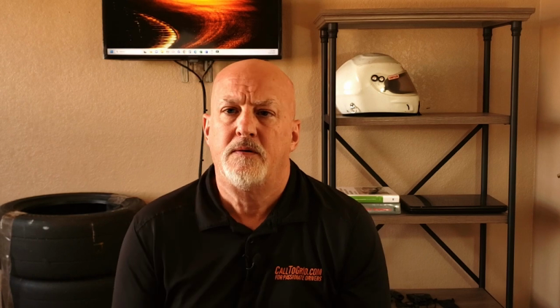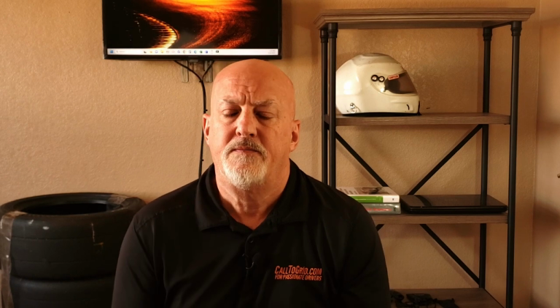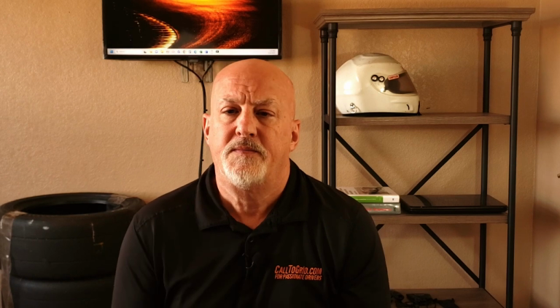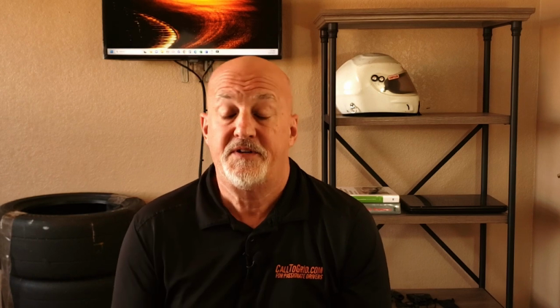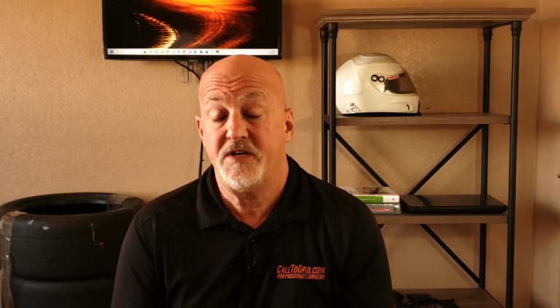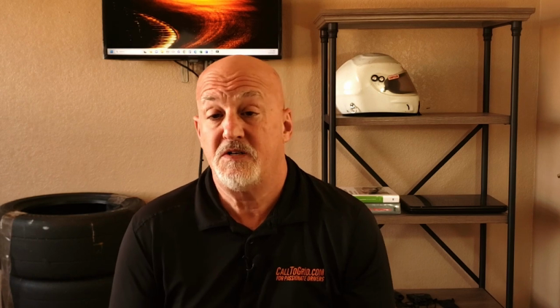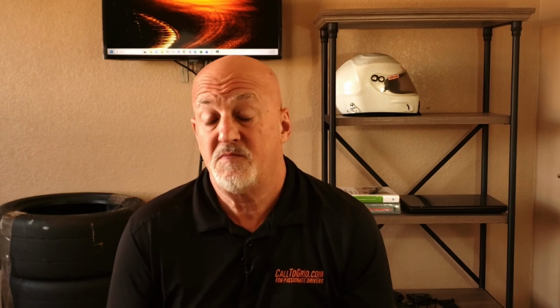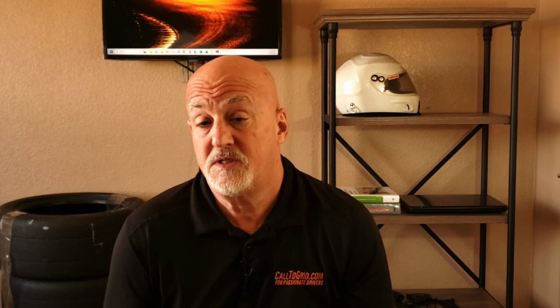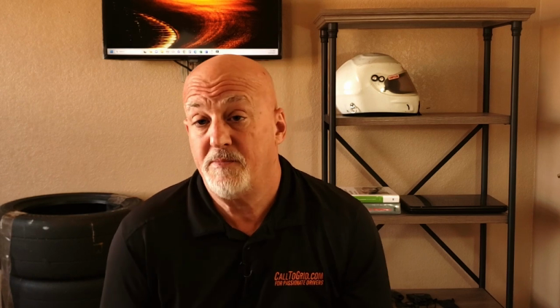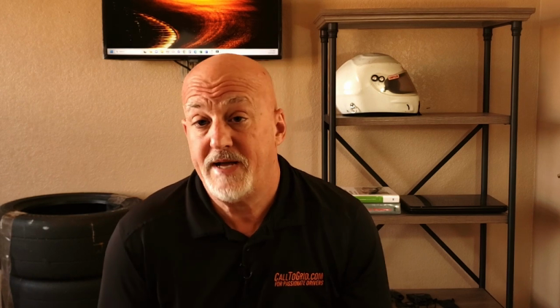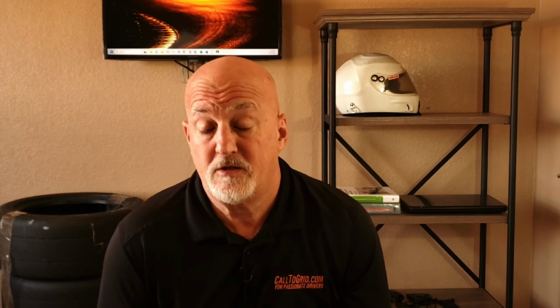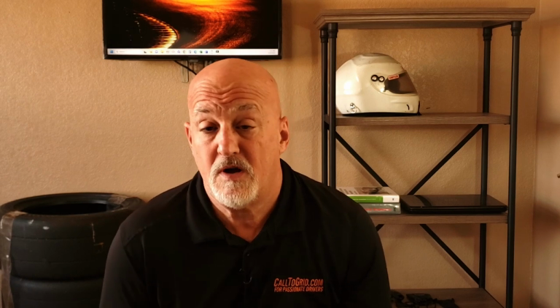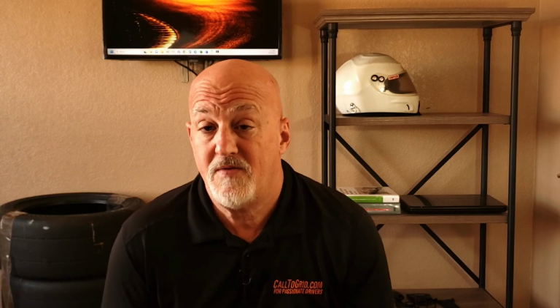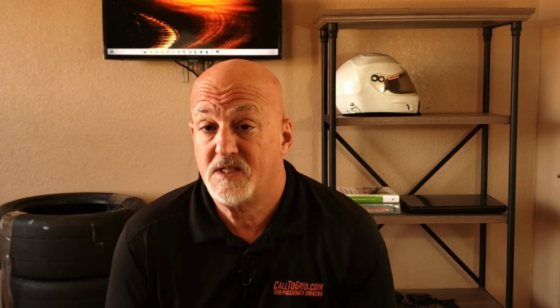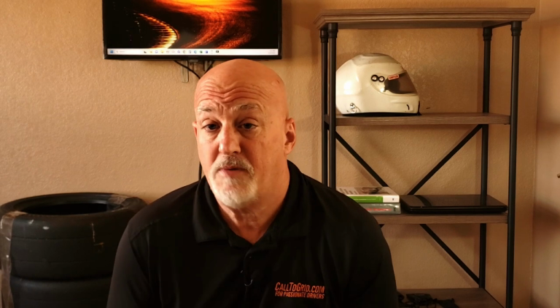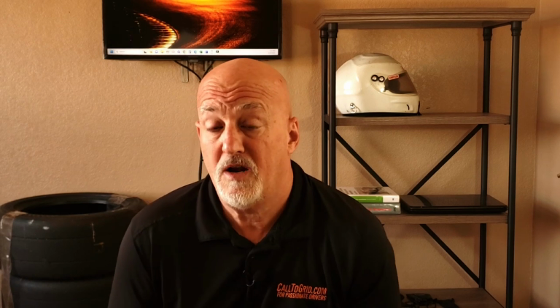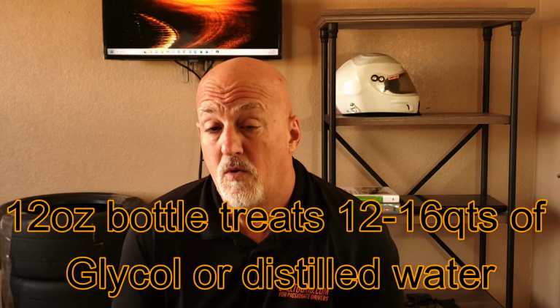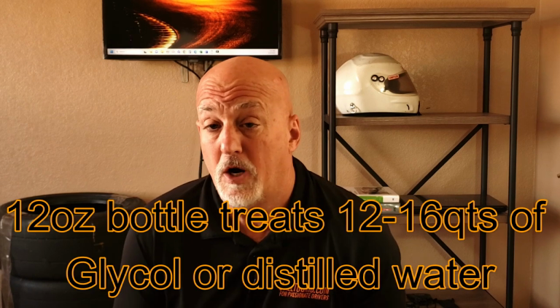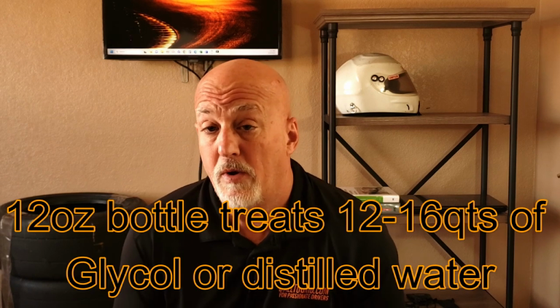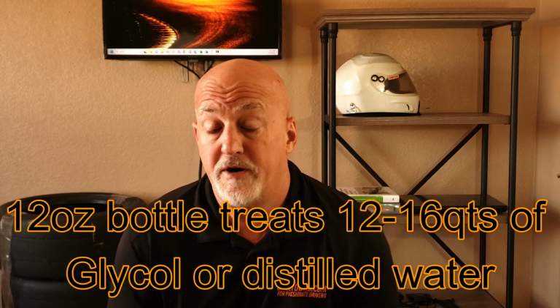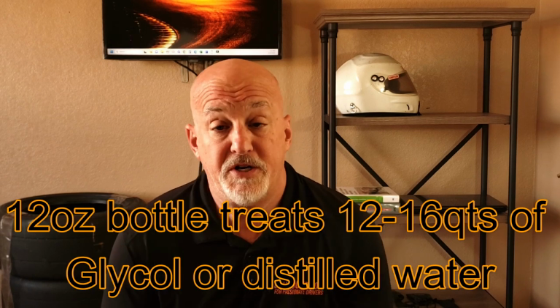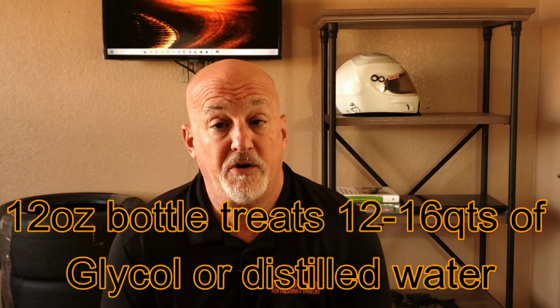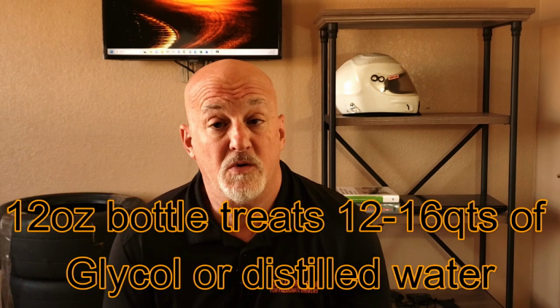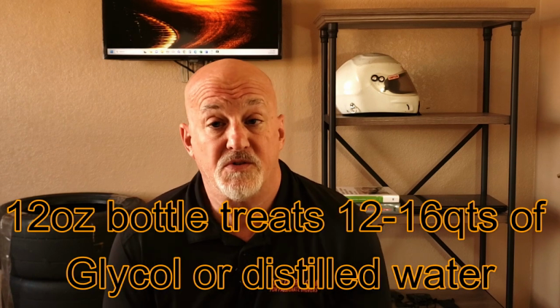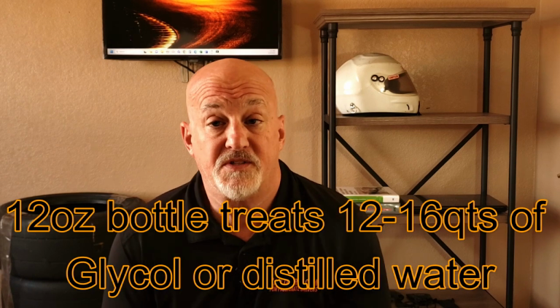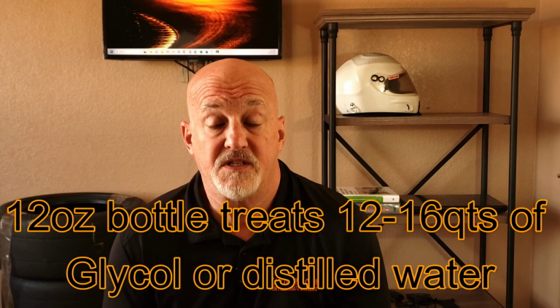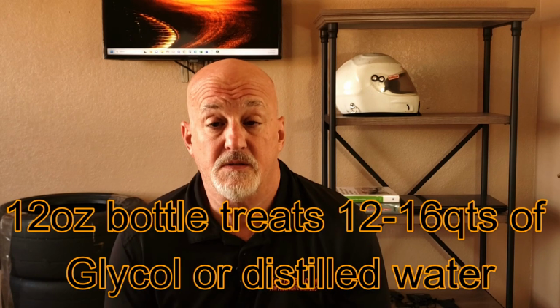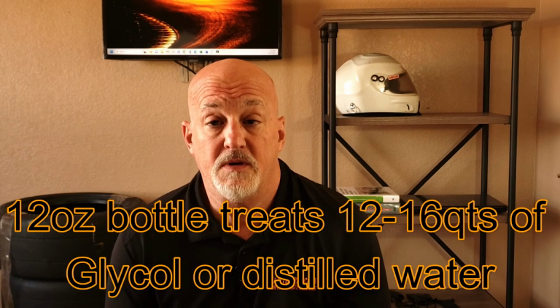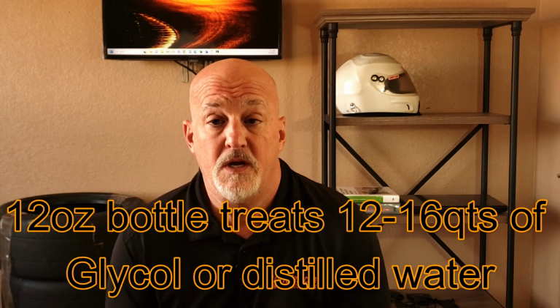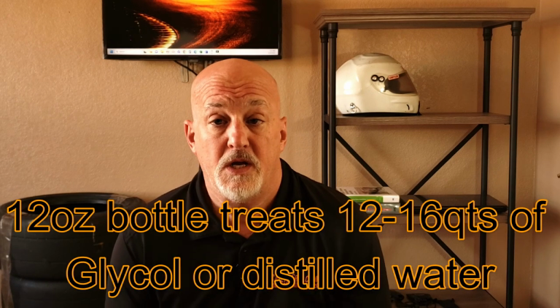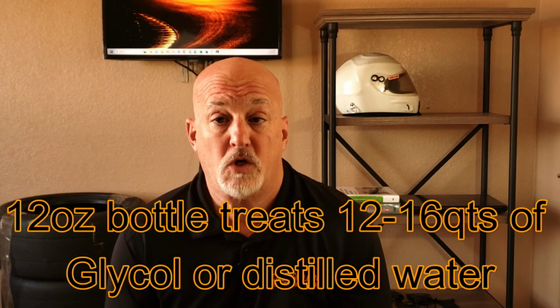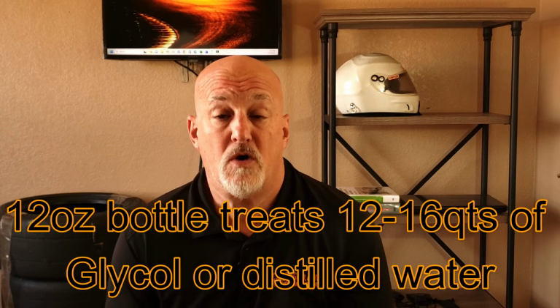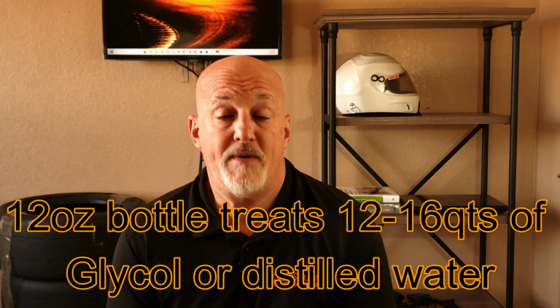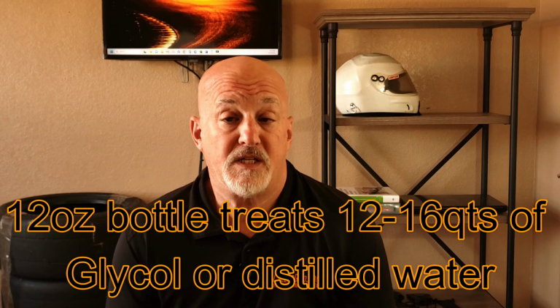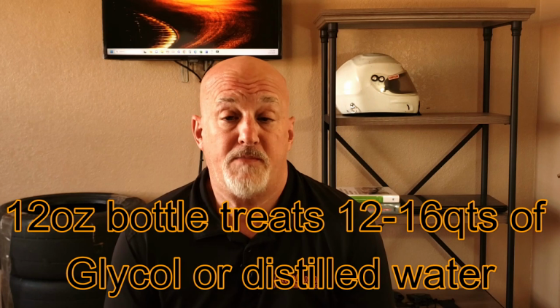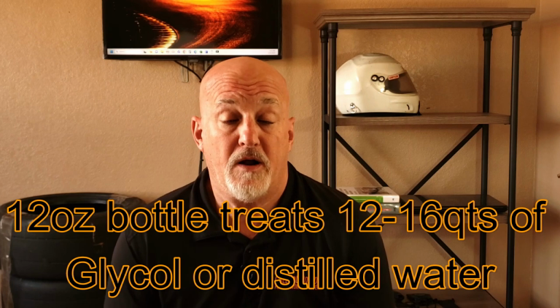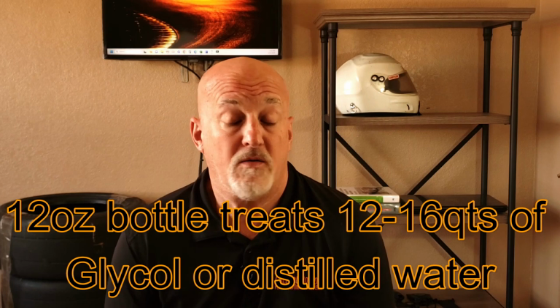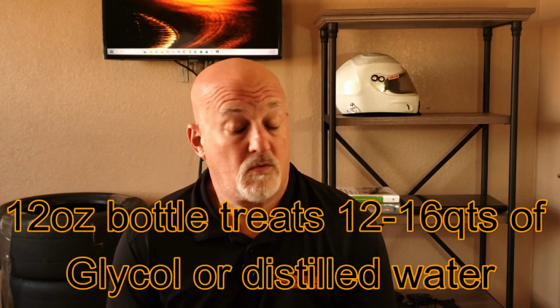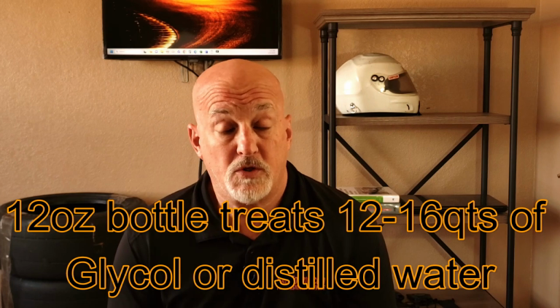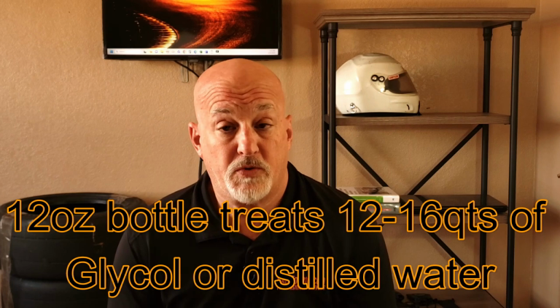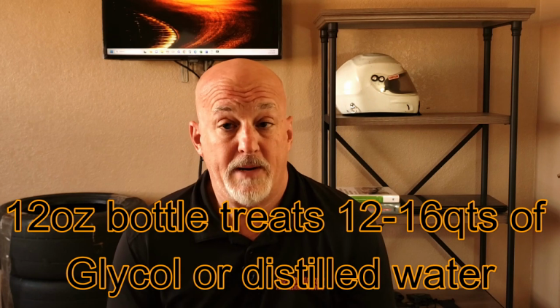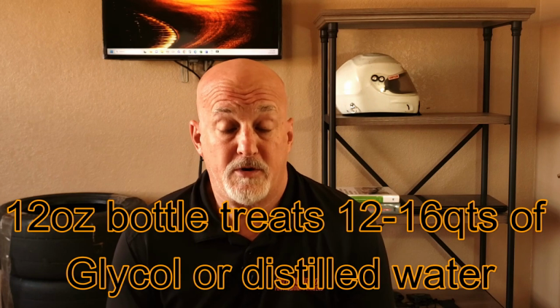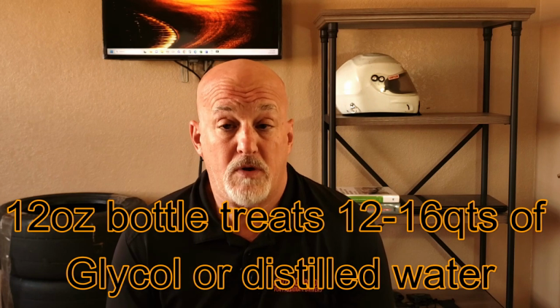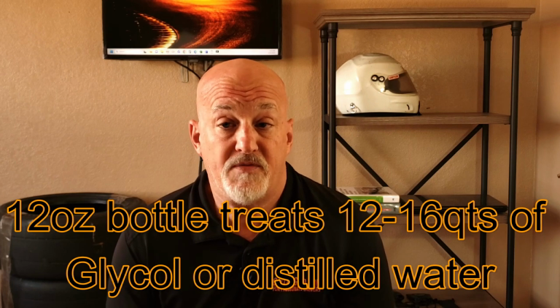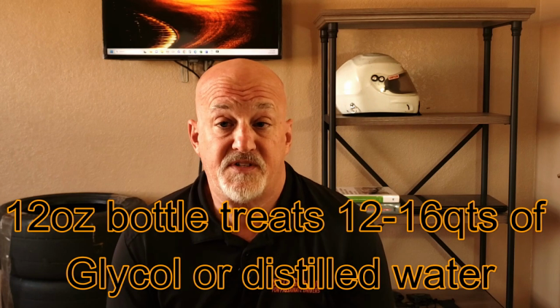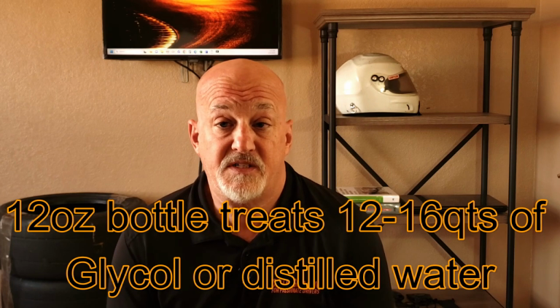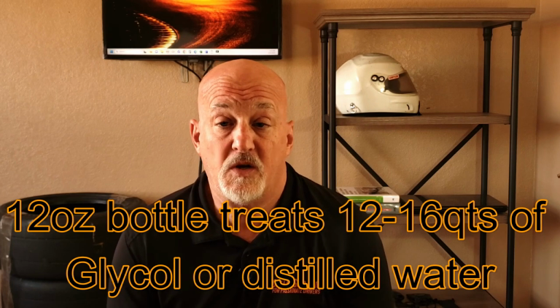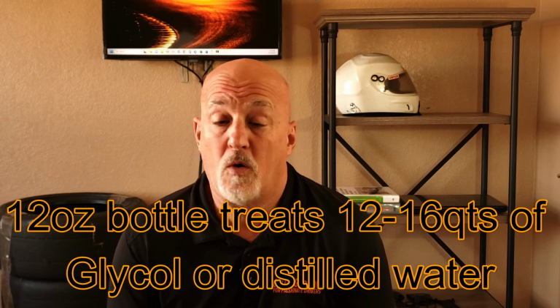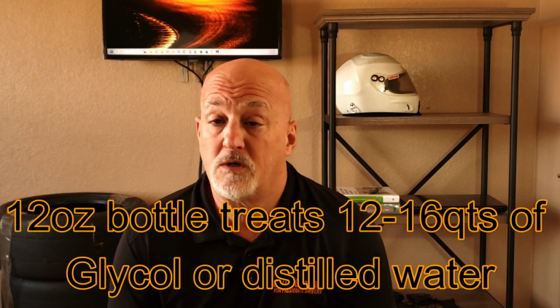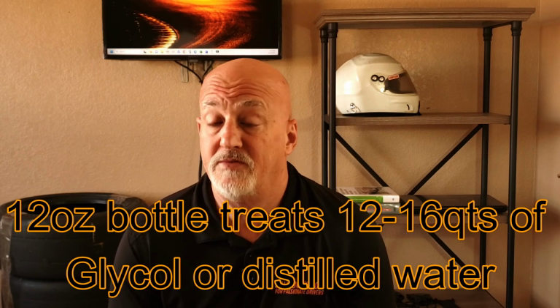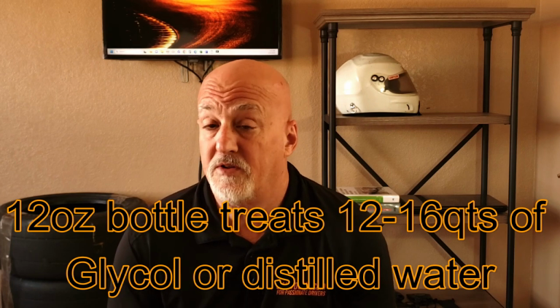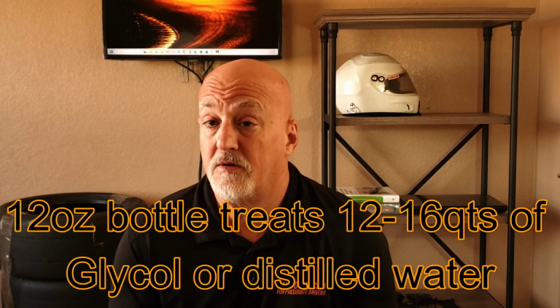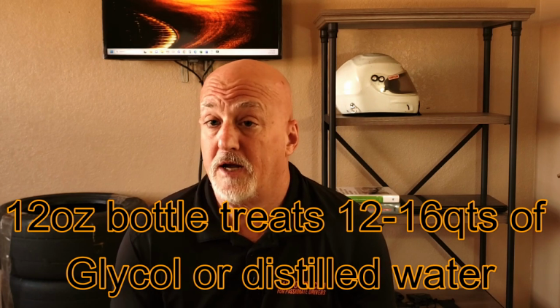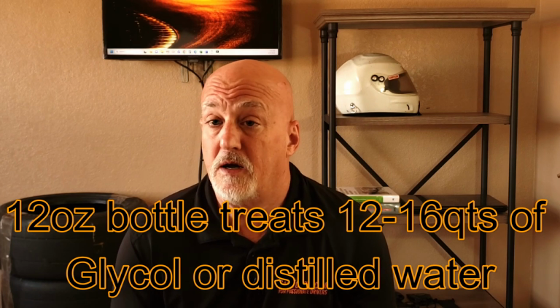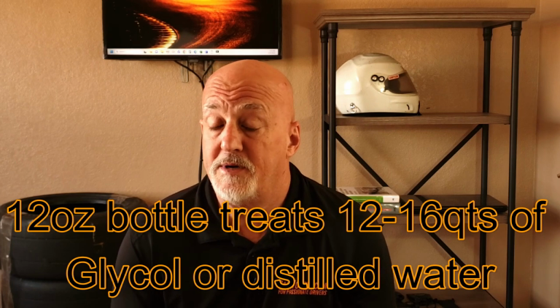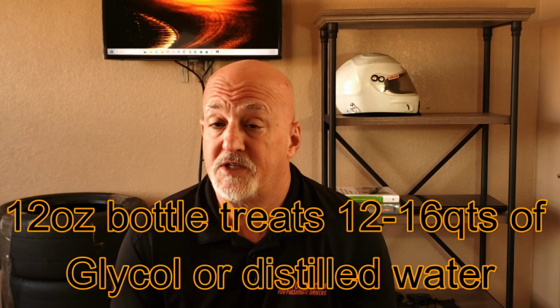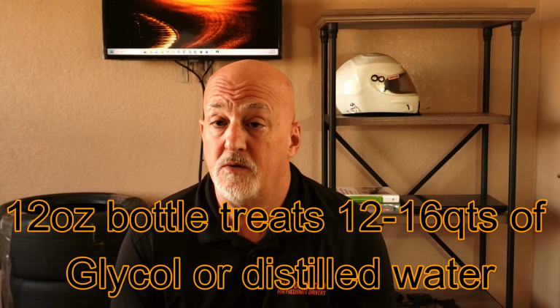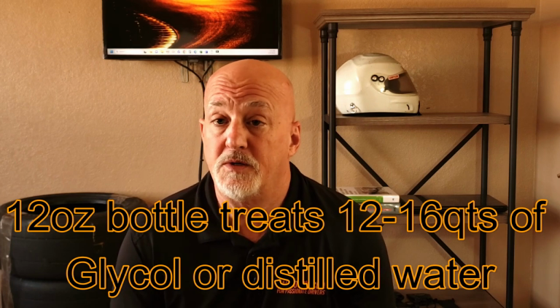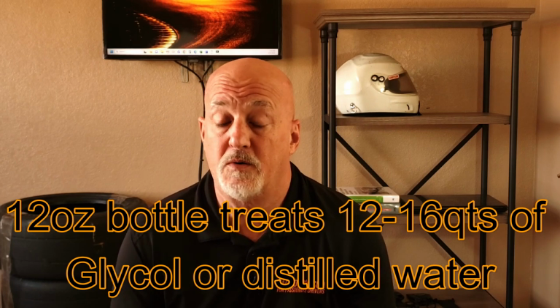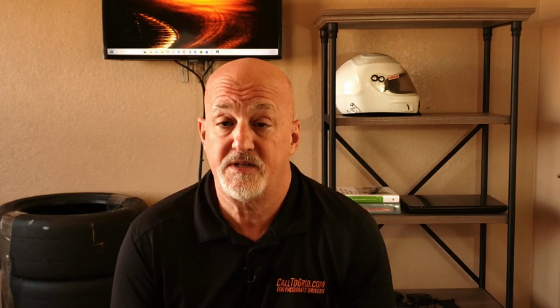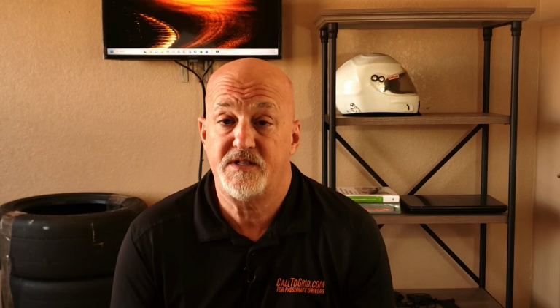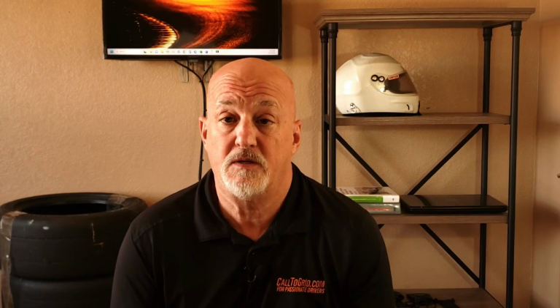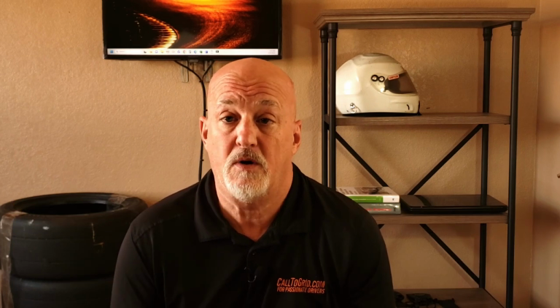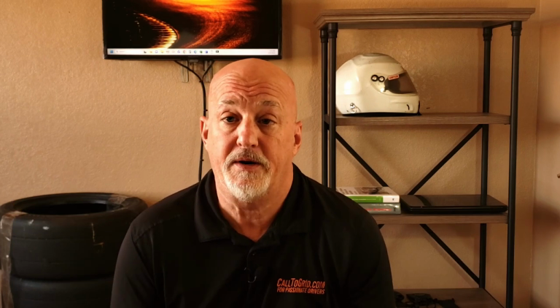To use, simply add a 12-ounce bottle of Water Wetter to your cooling system. A 12-ounce bottle will treat up to 12 to 16 quarts of either glycol-based coolant or distilled water.